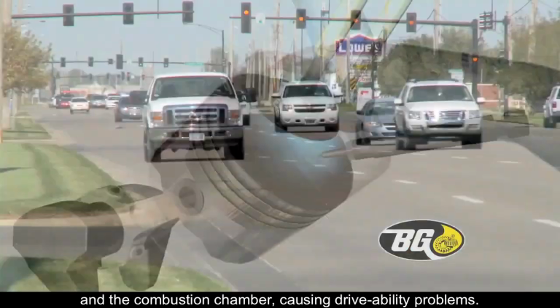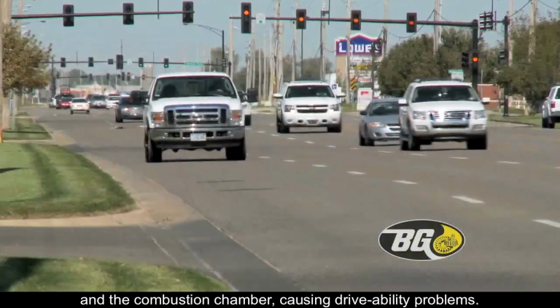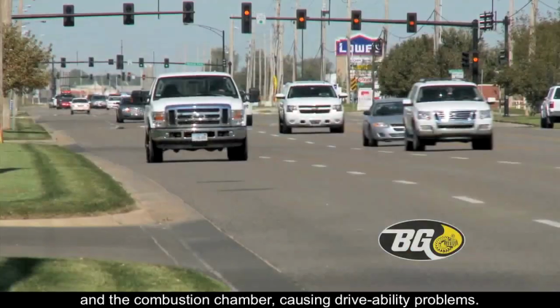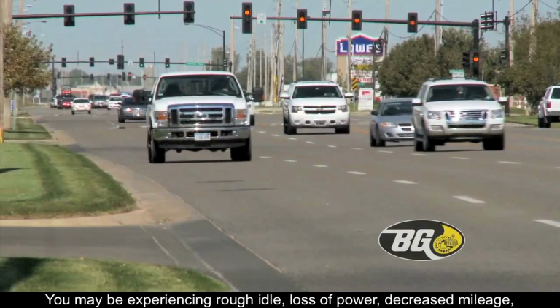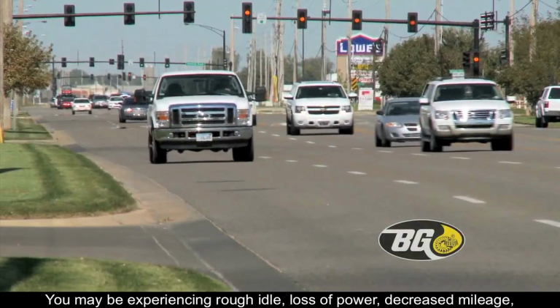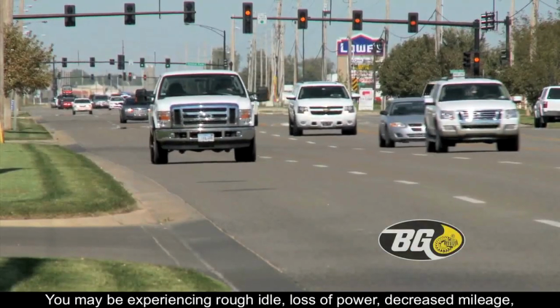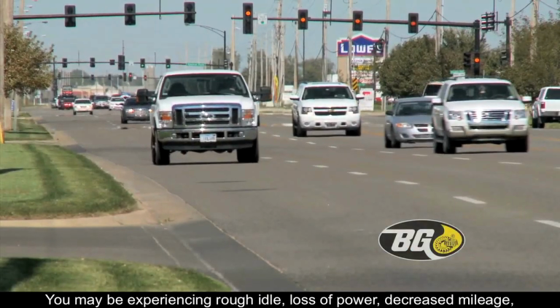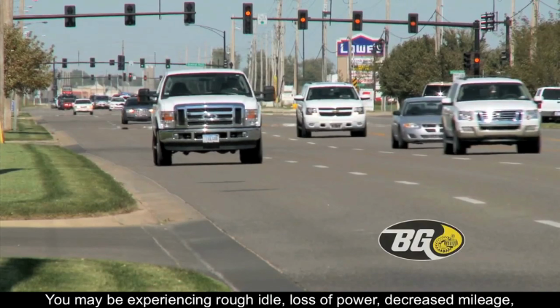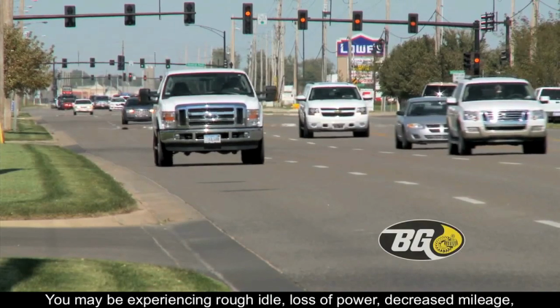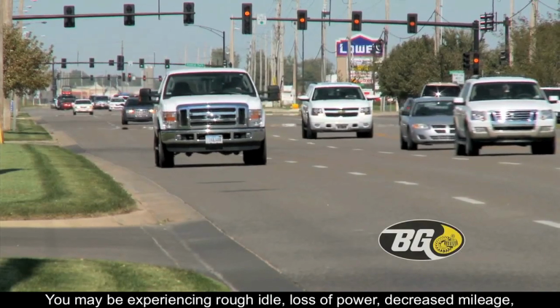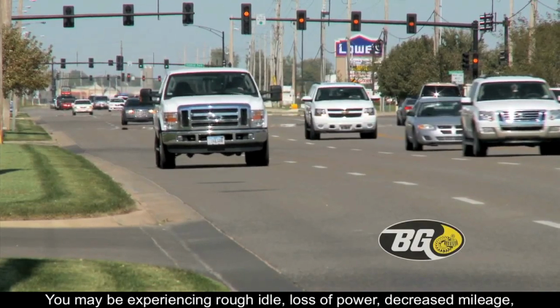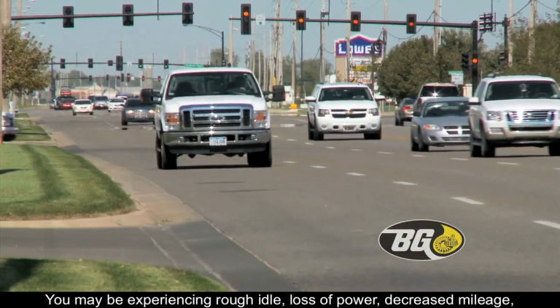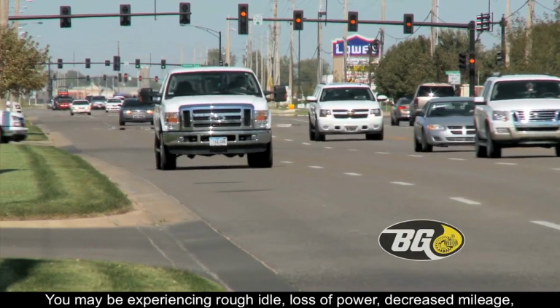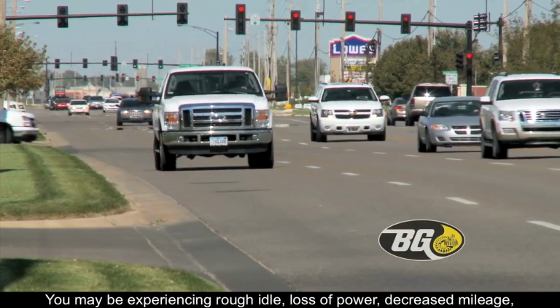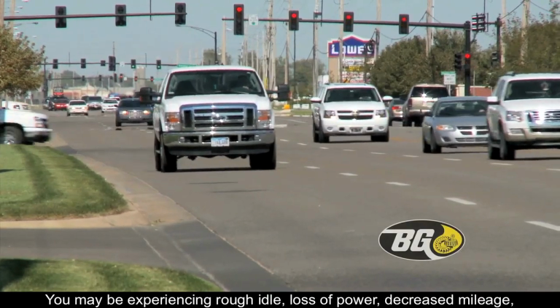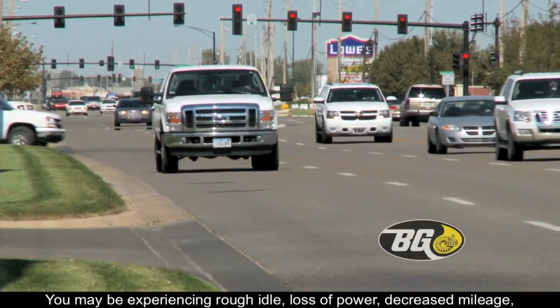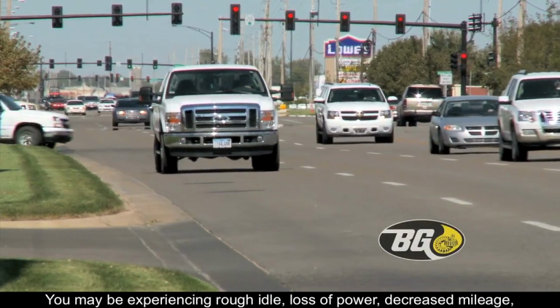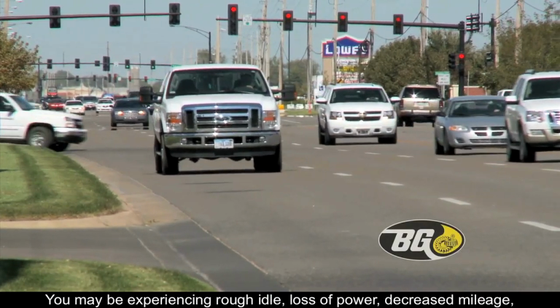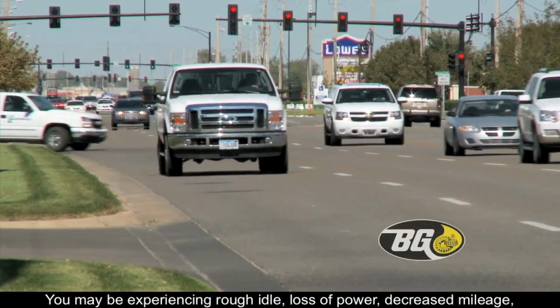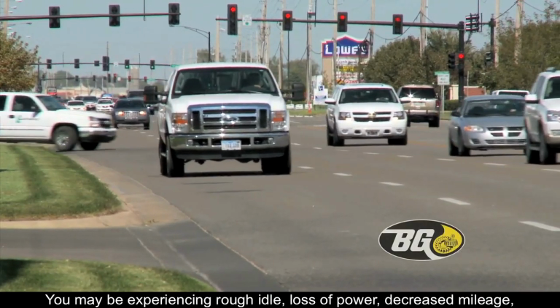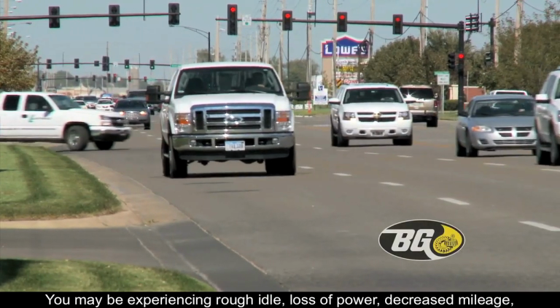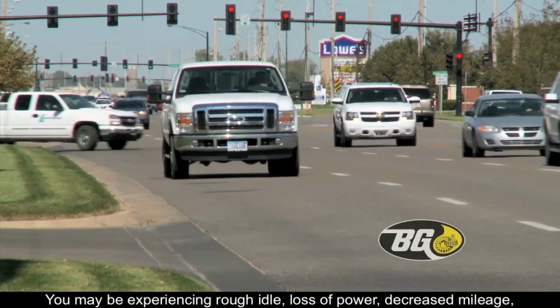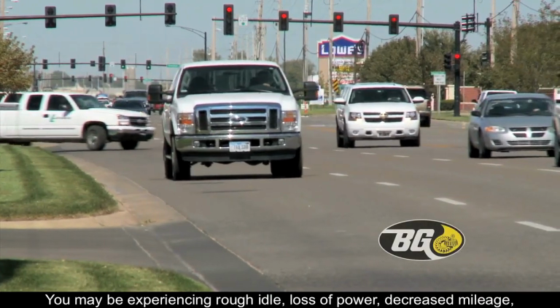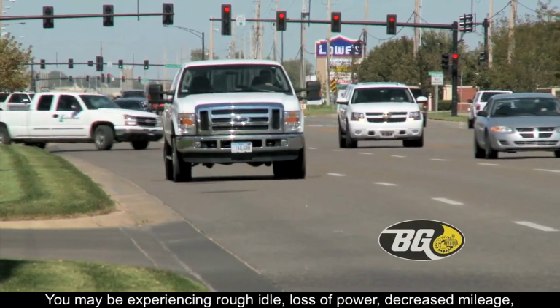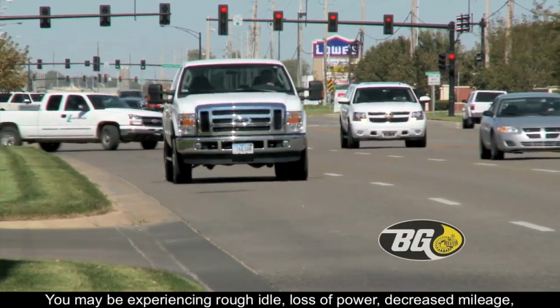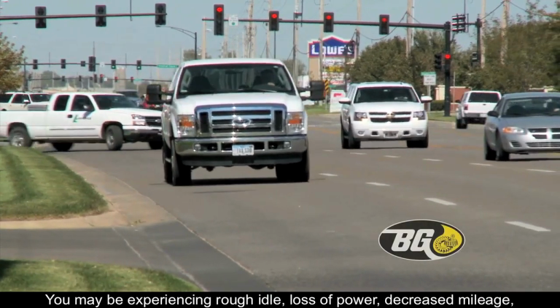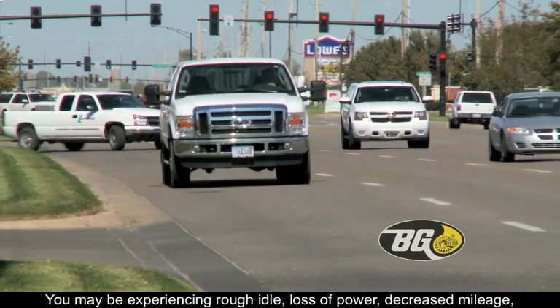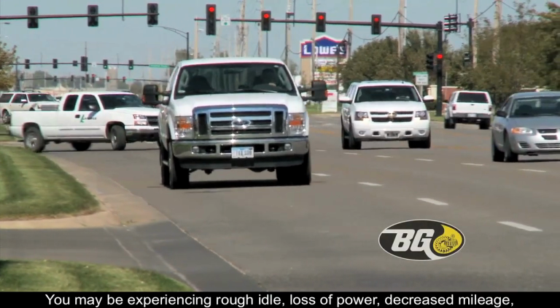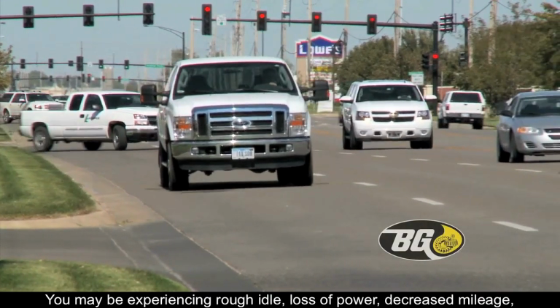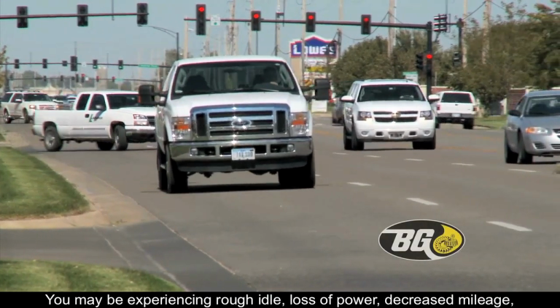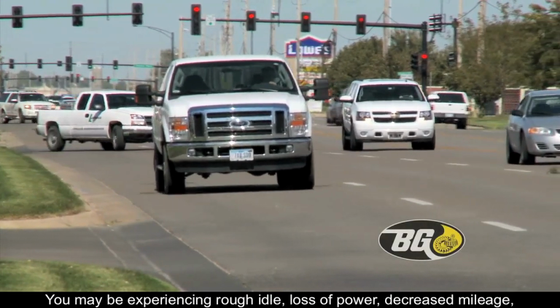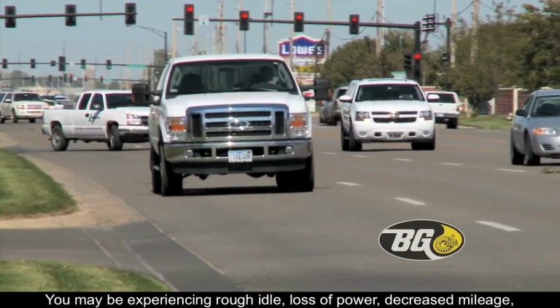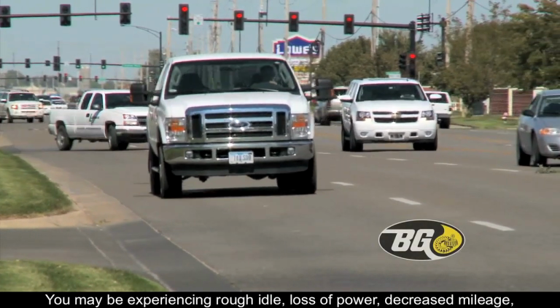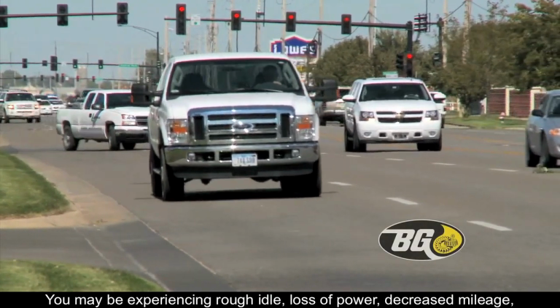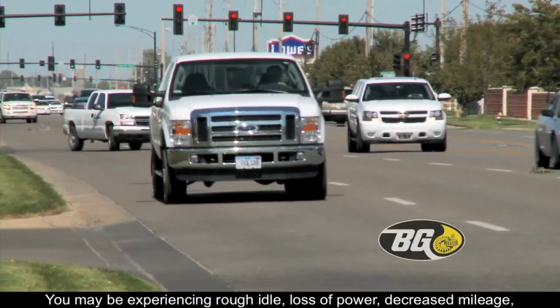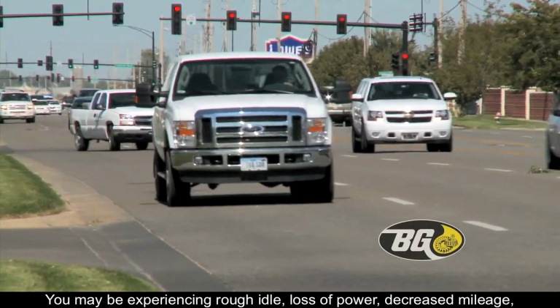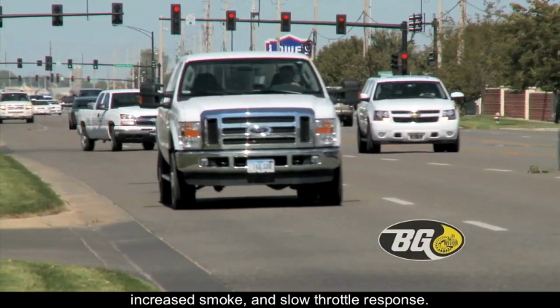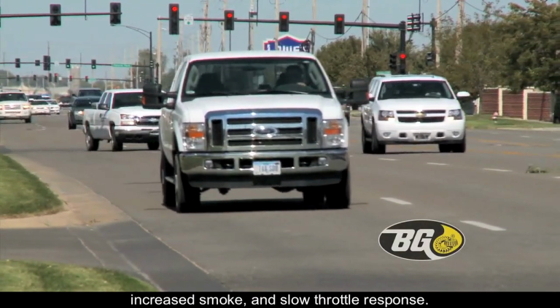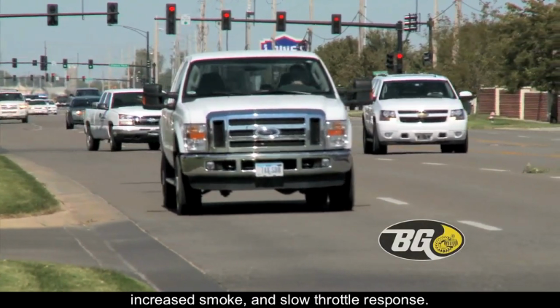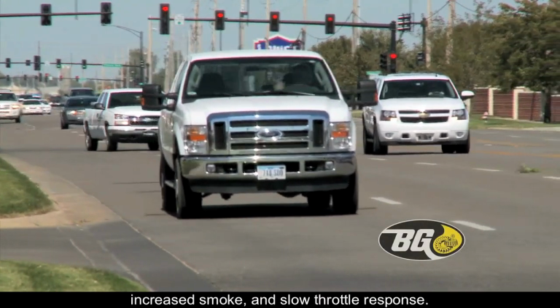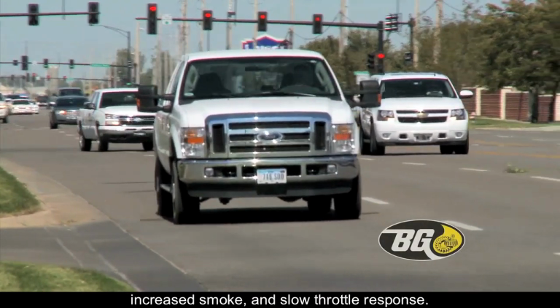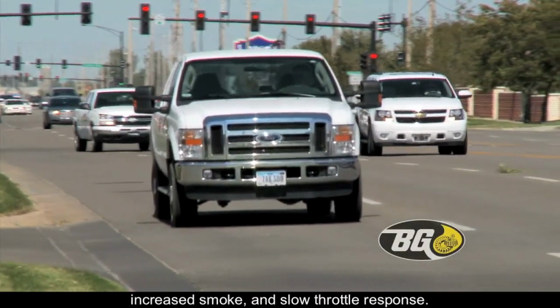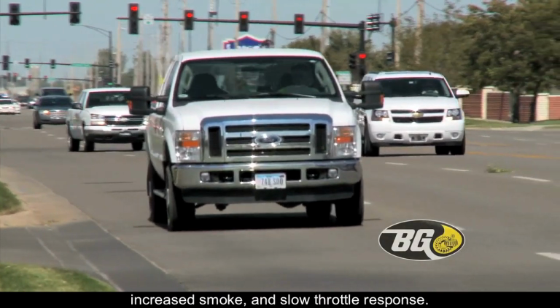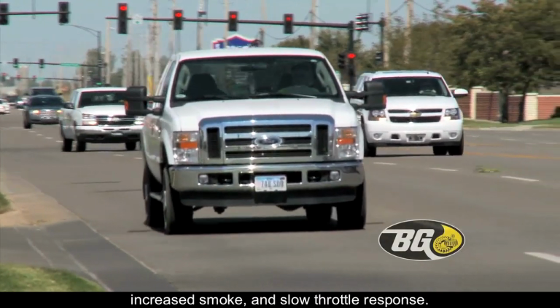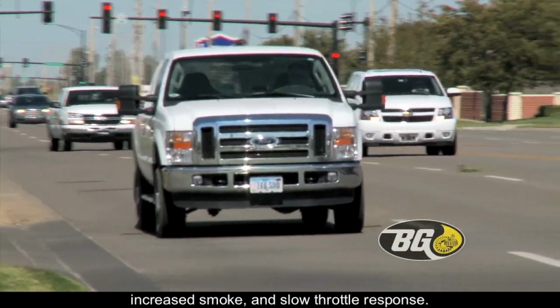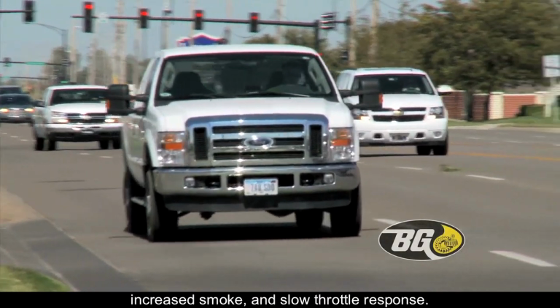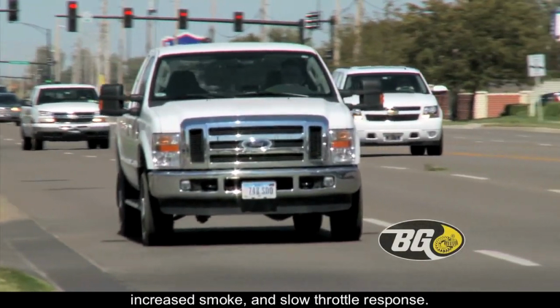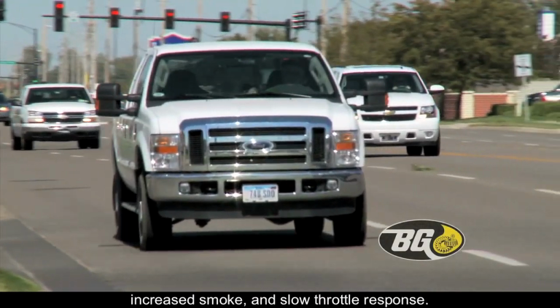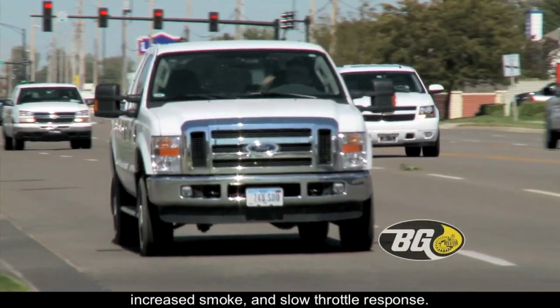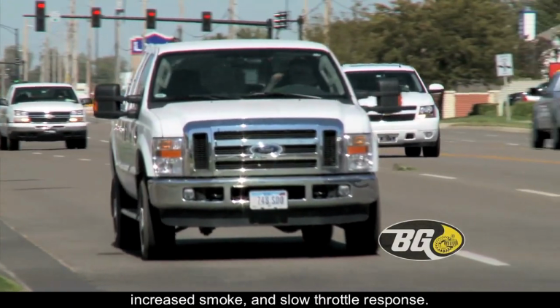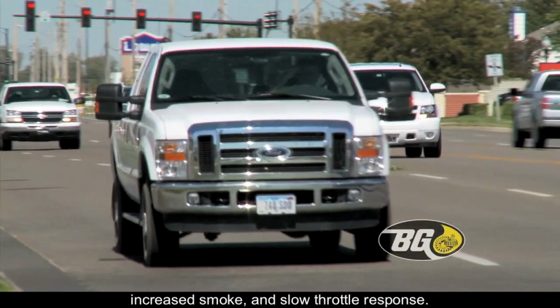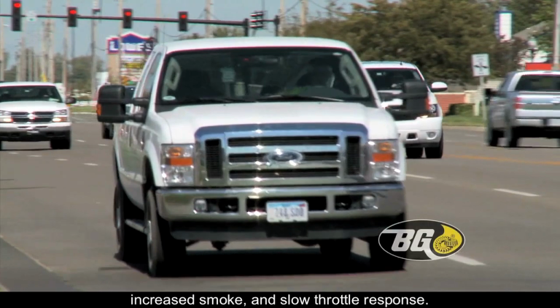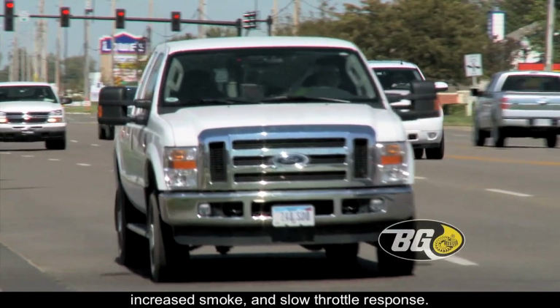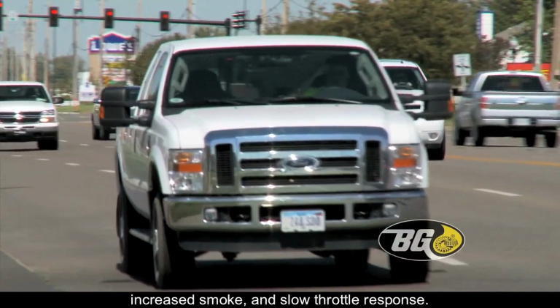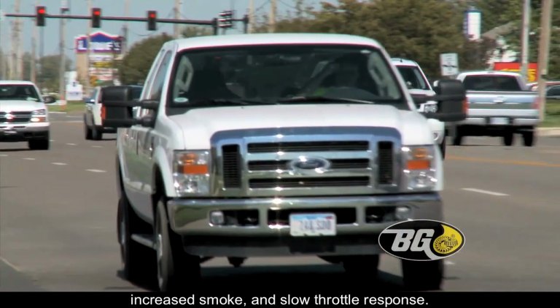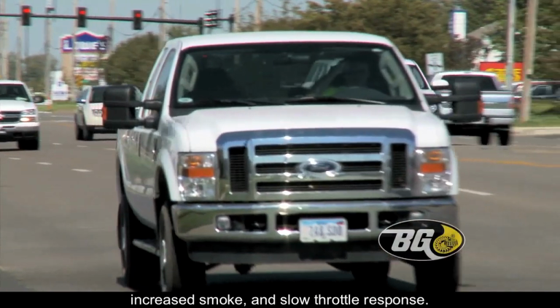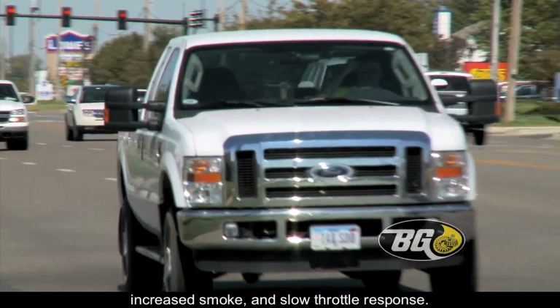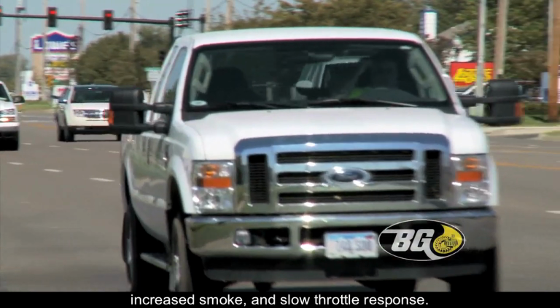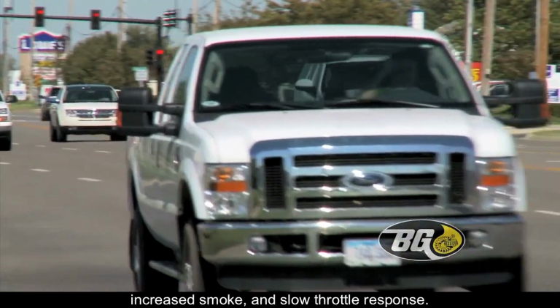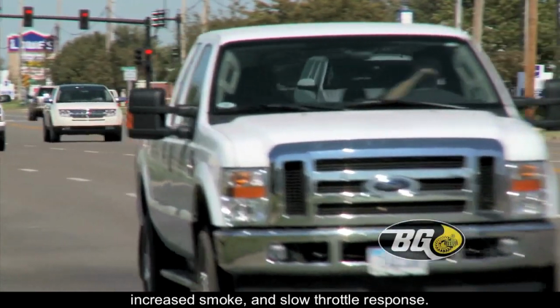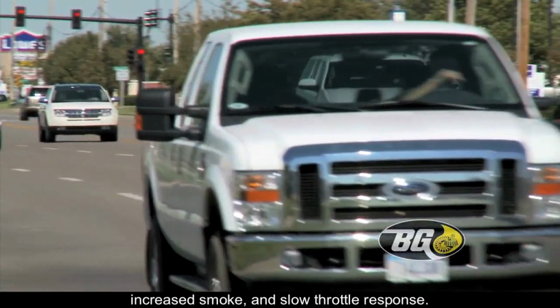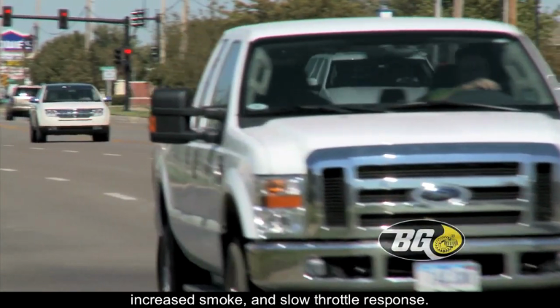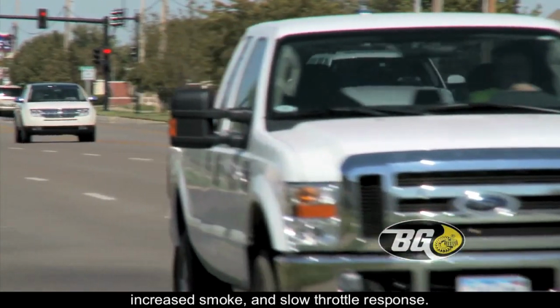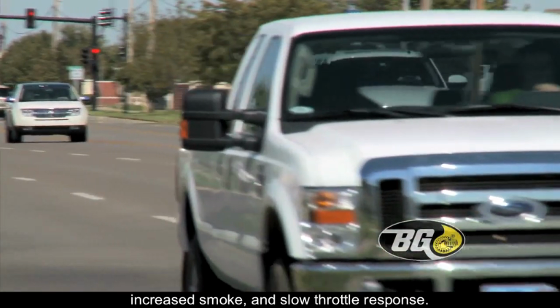You may be experiencing rough idle, loss of power, decreased mileage, increased smoke, and slow throttle response.